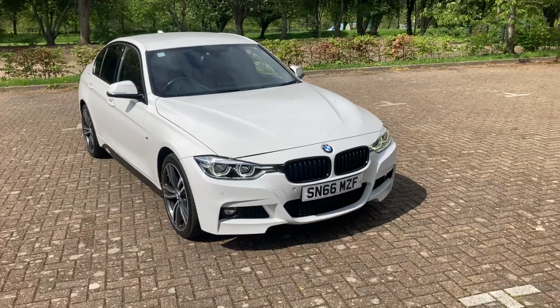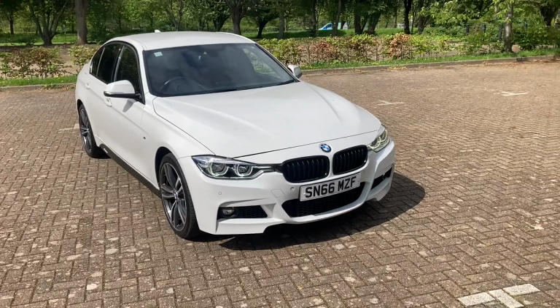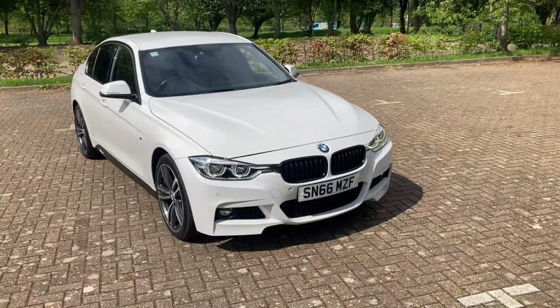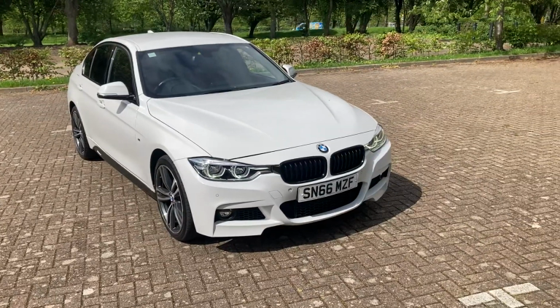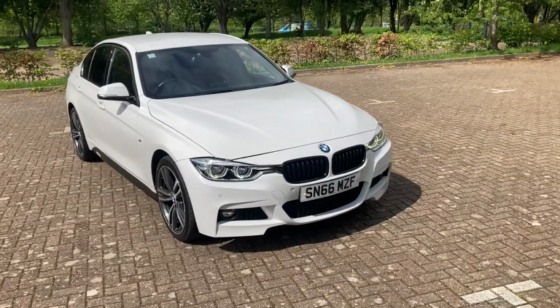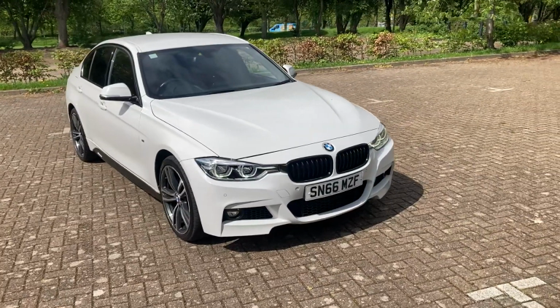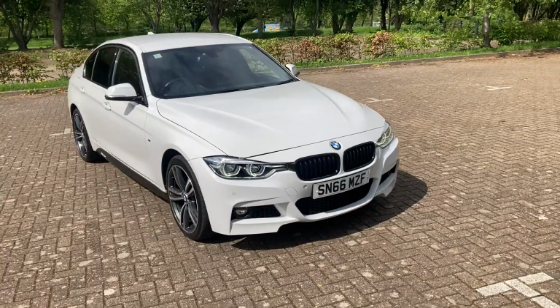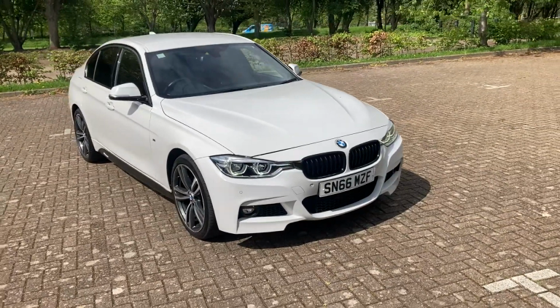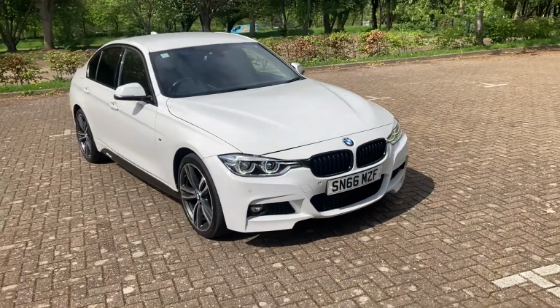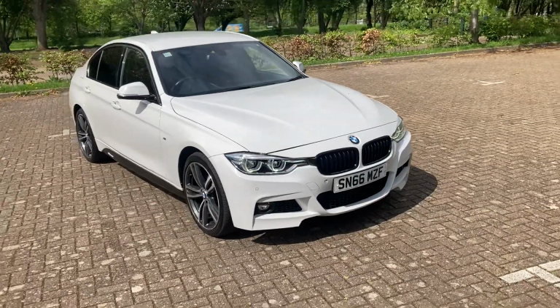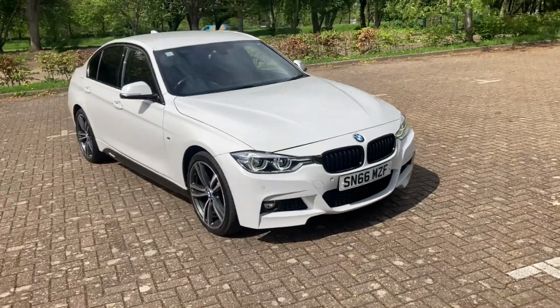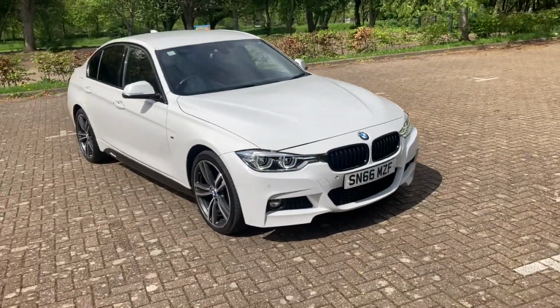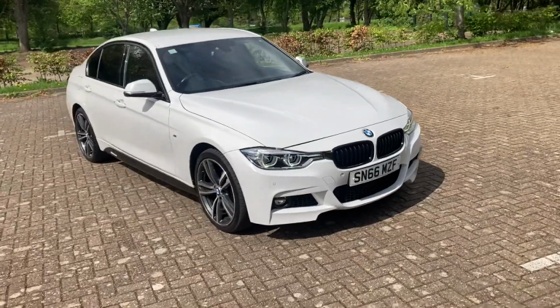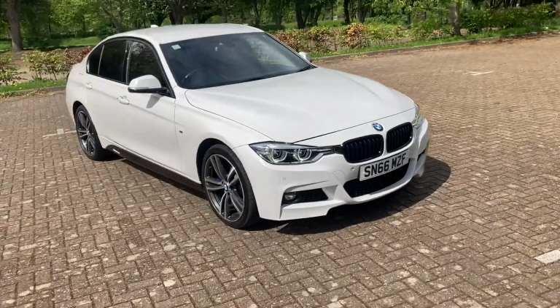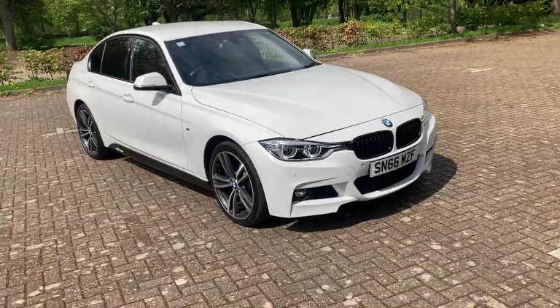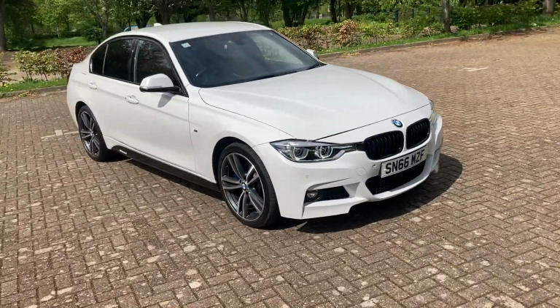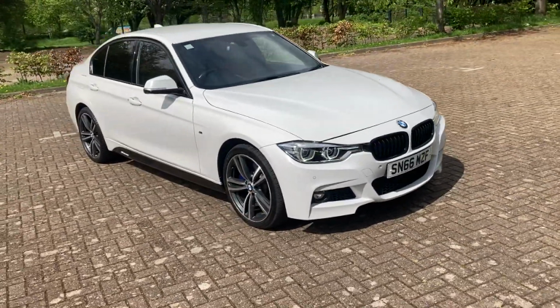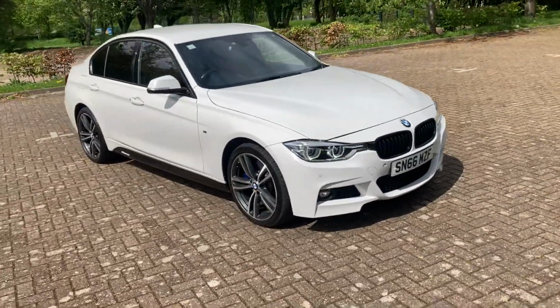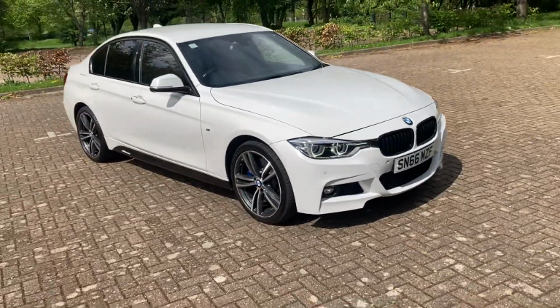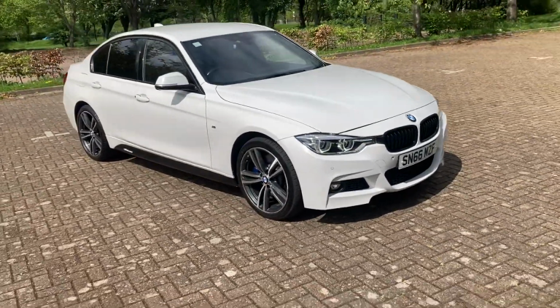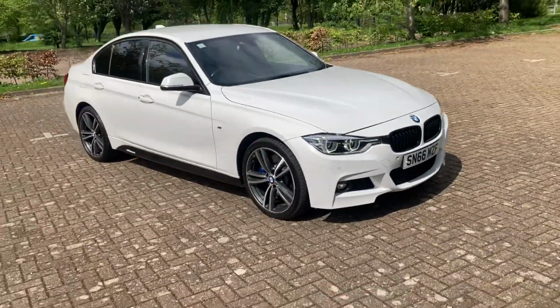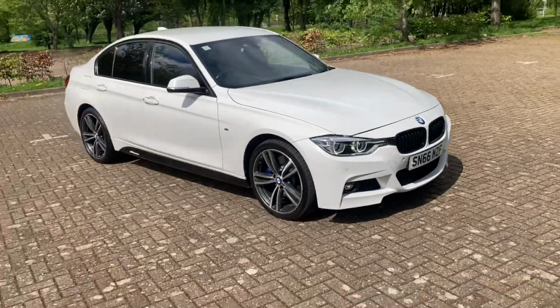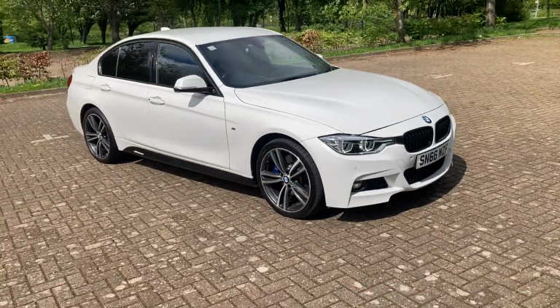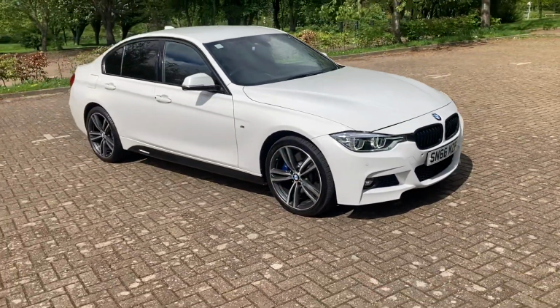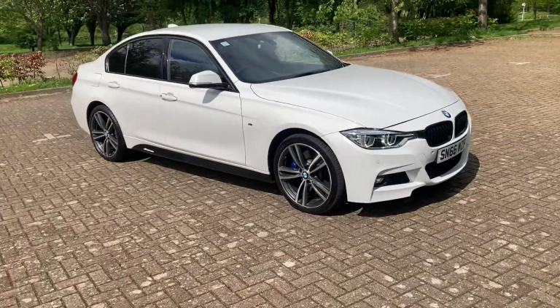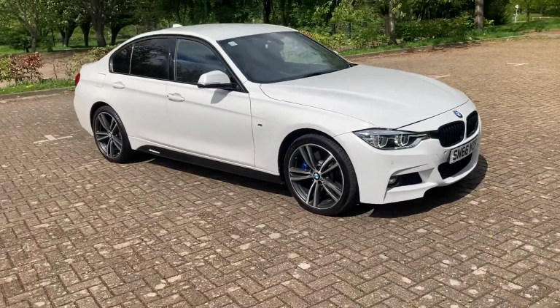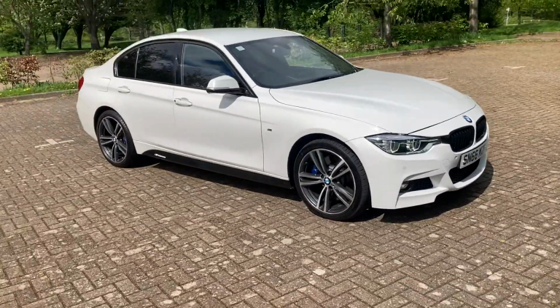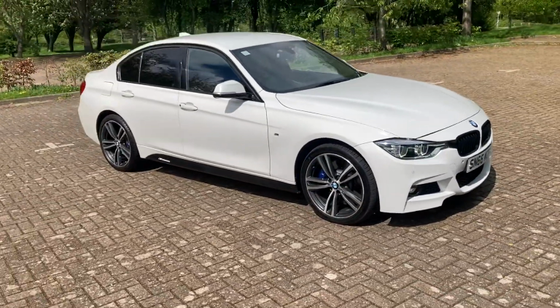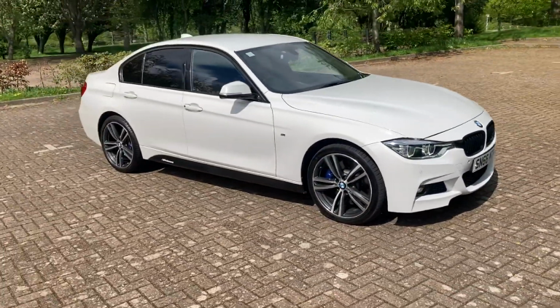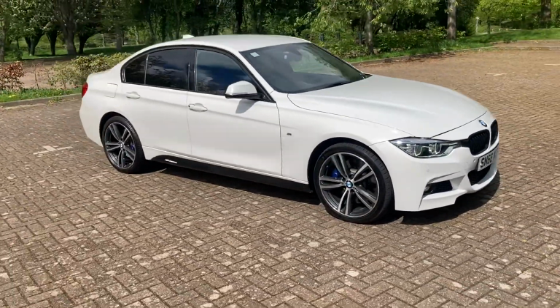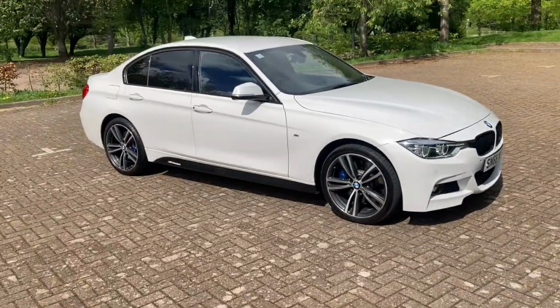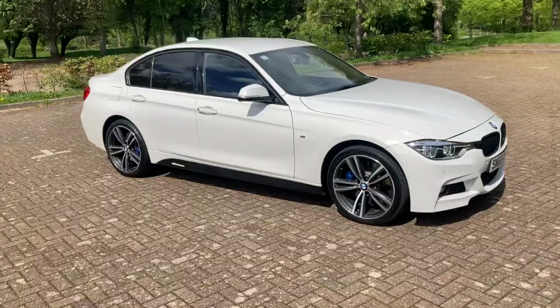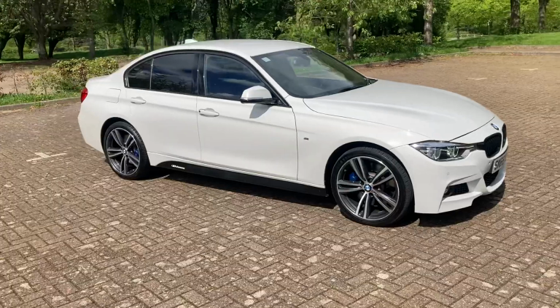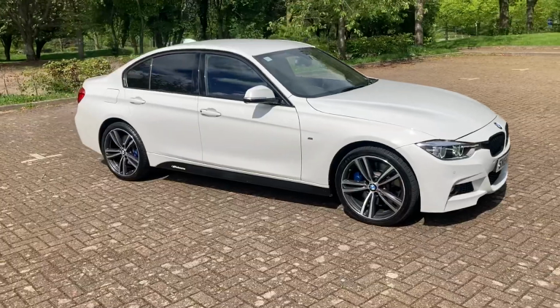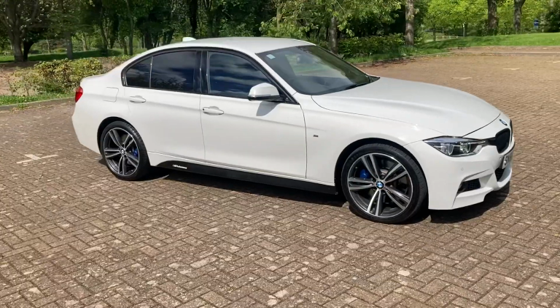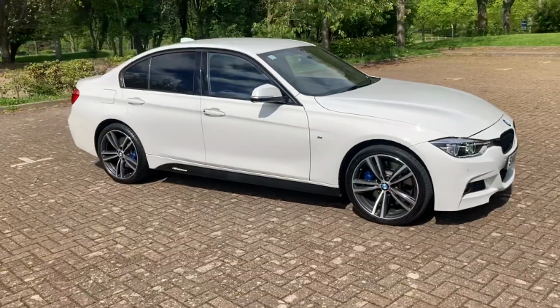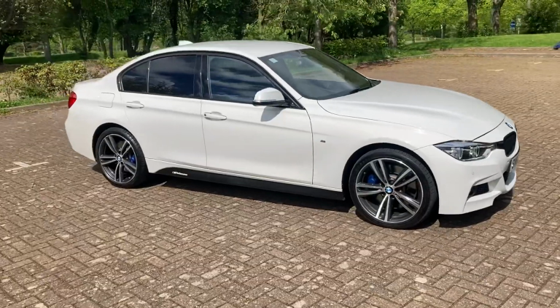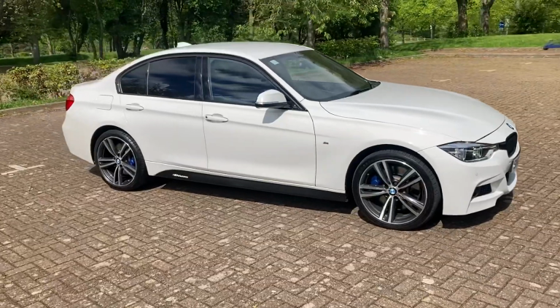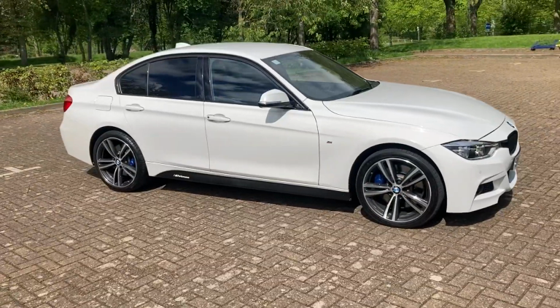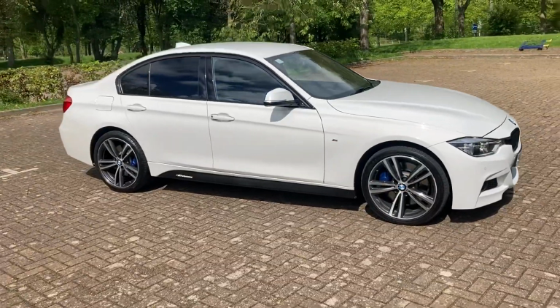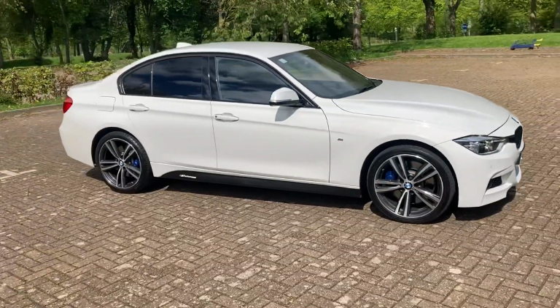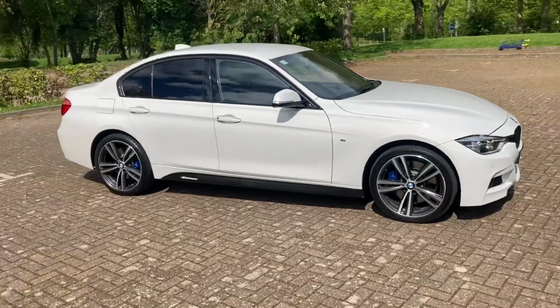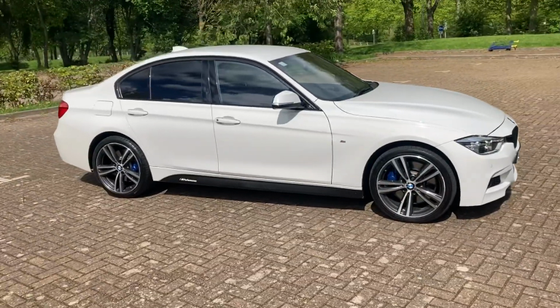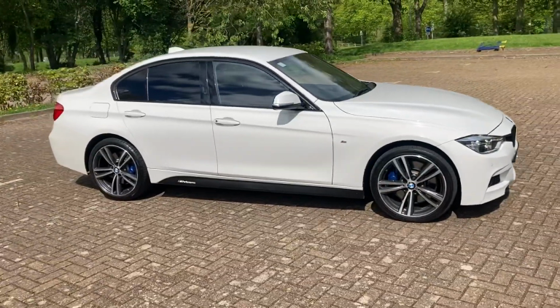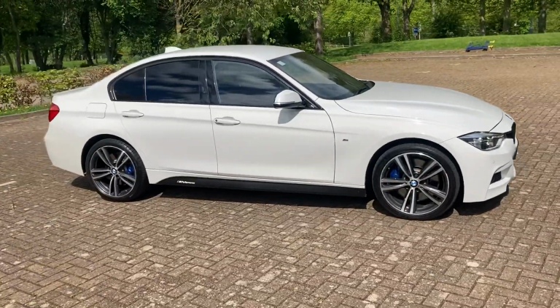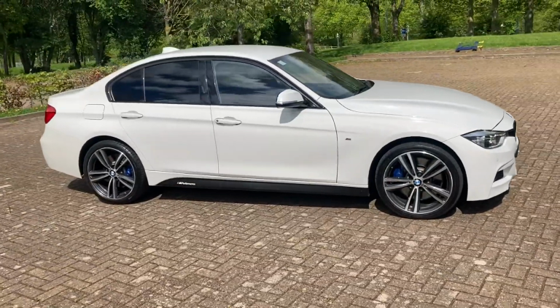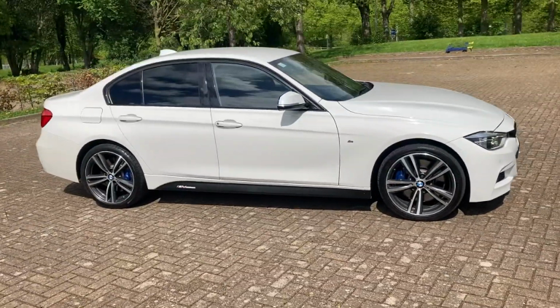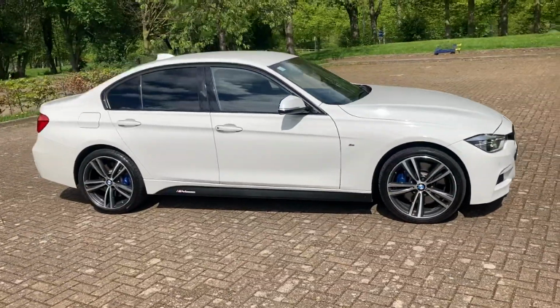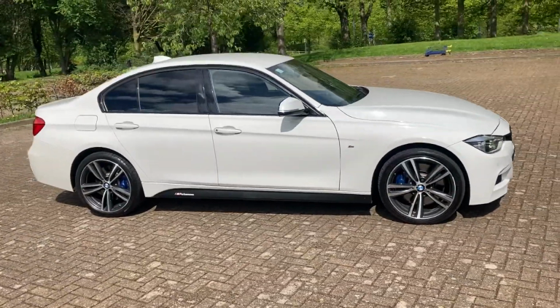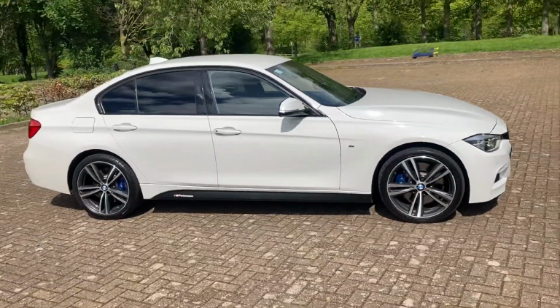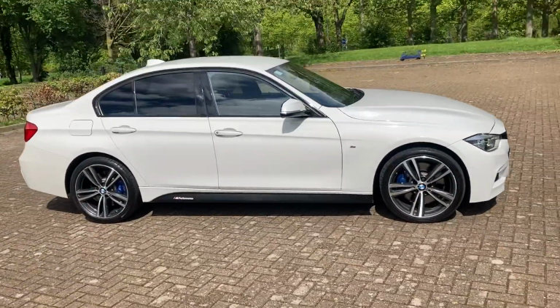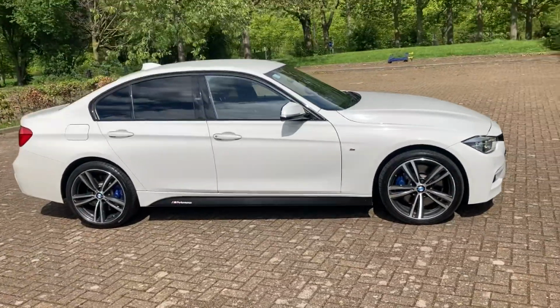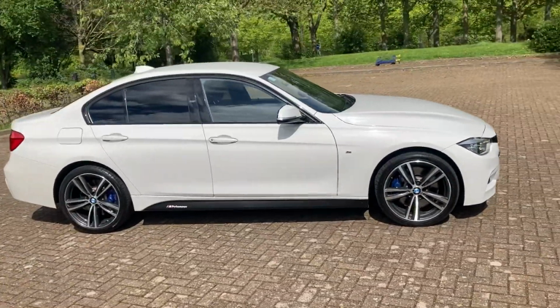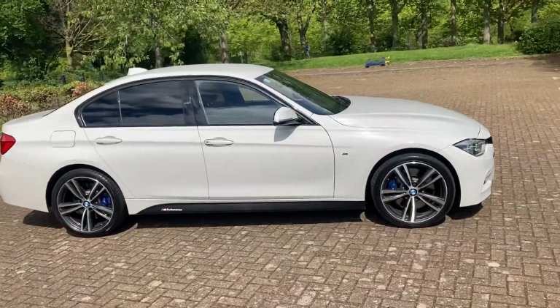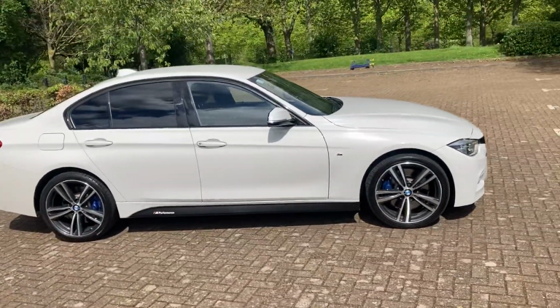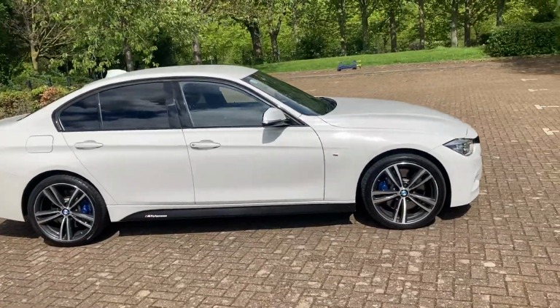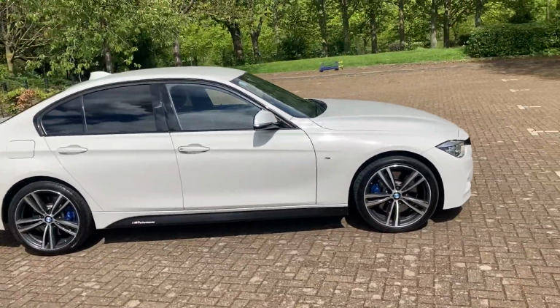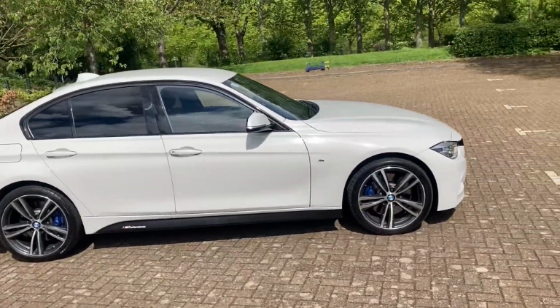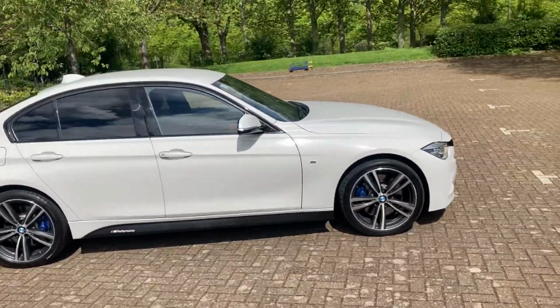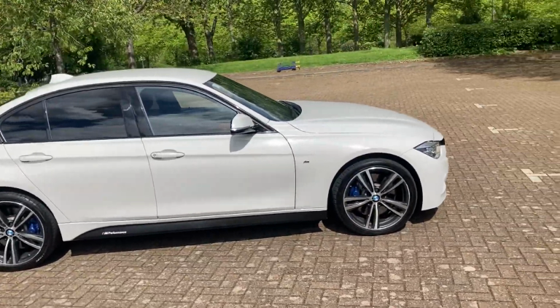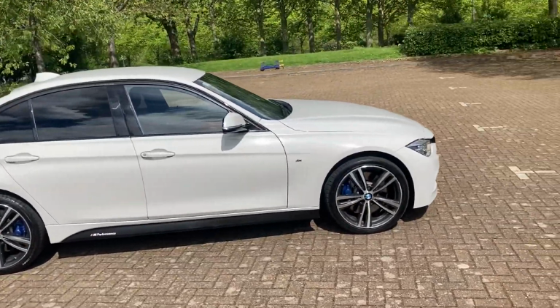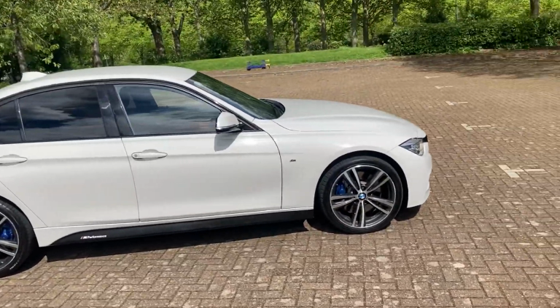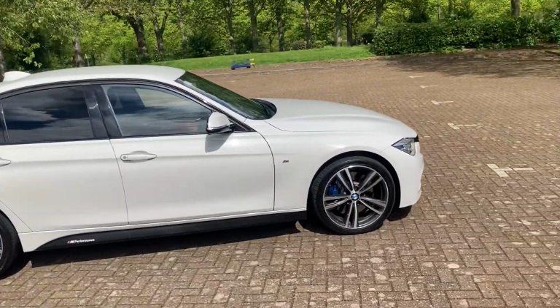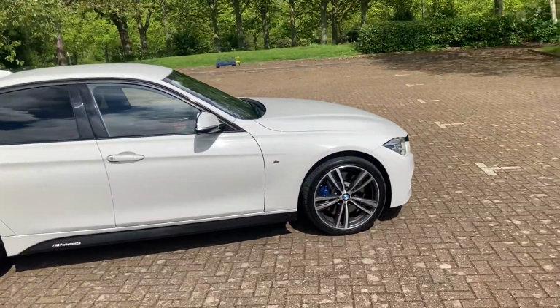66 plate BMW 335 diesel. It's the X Drive, so four wheel drive.